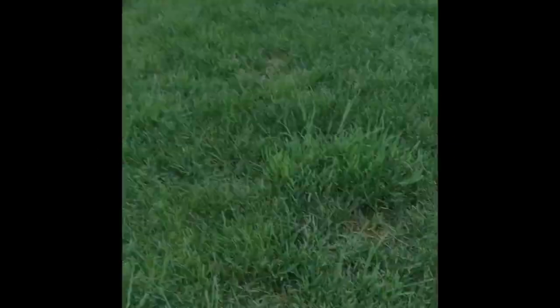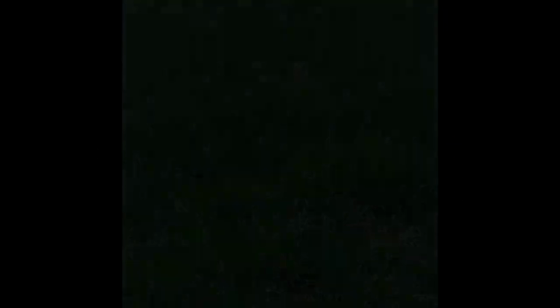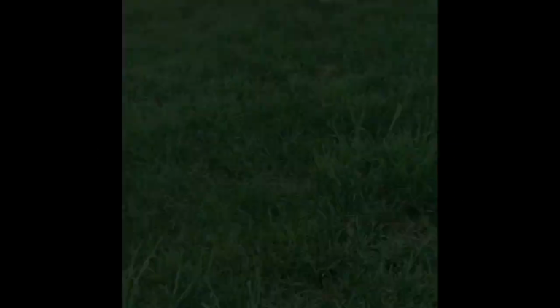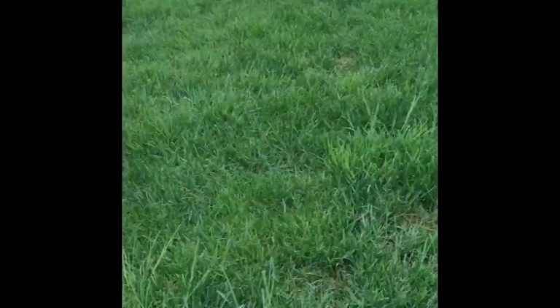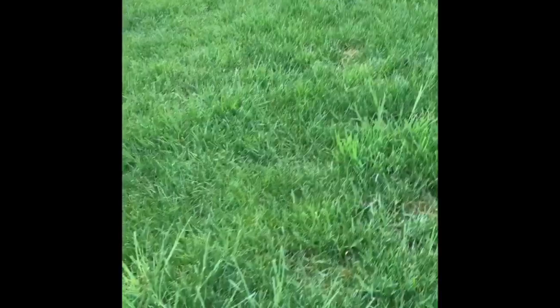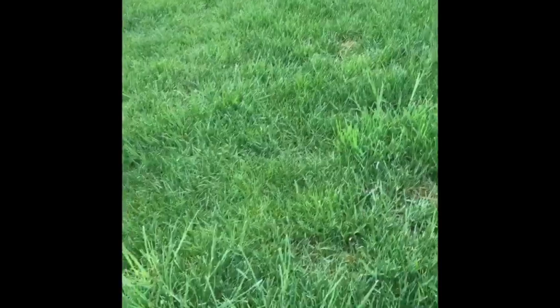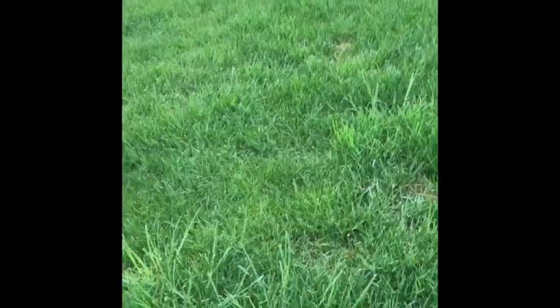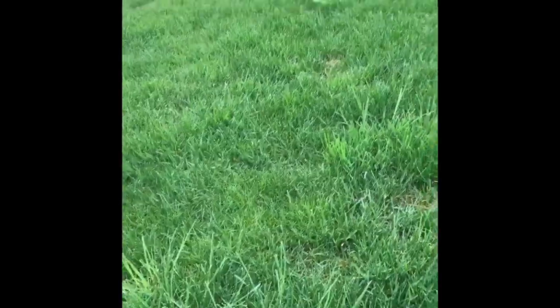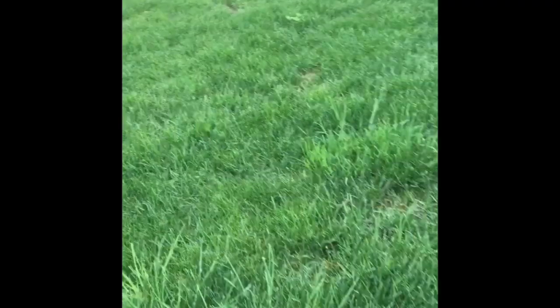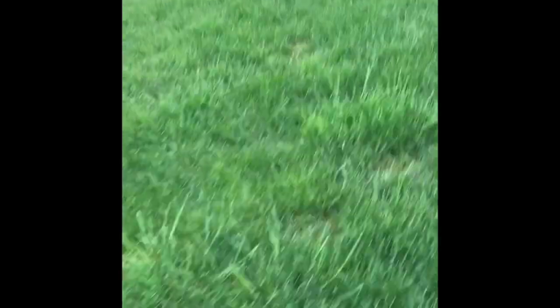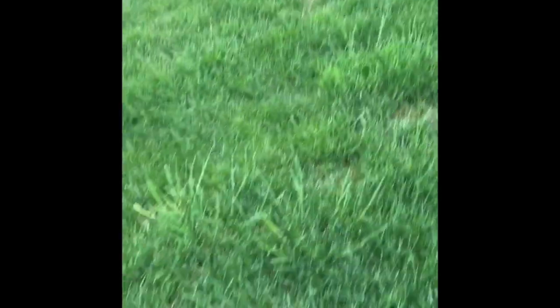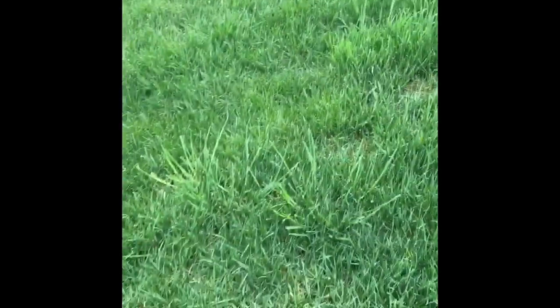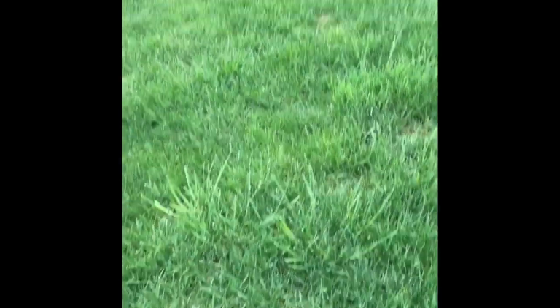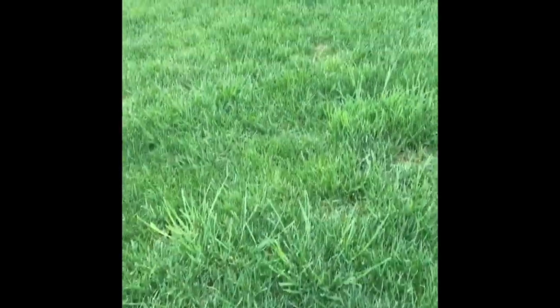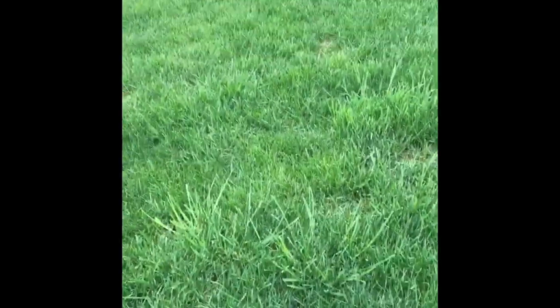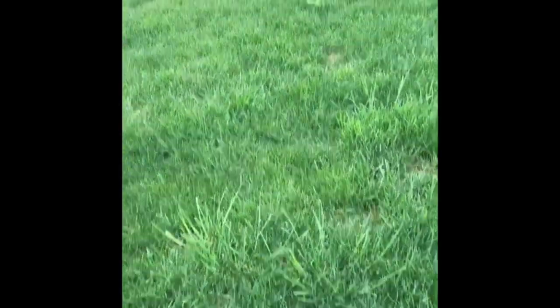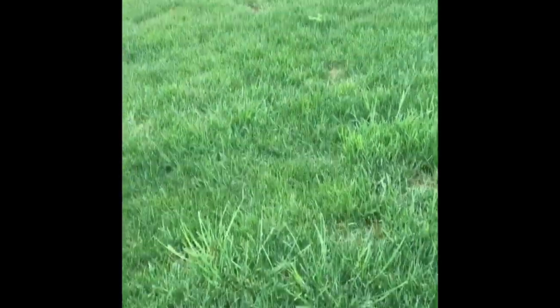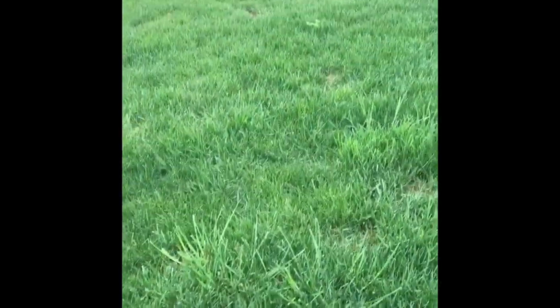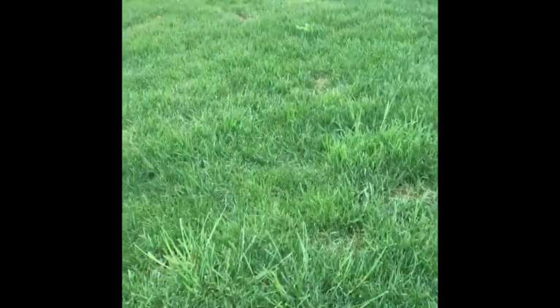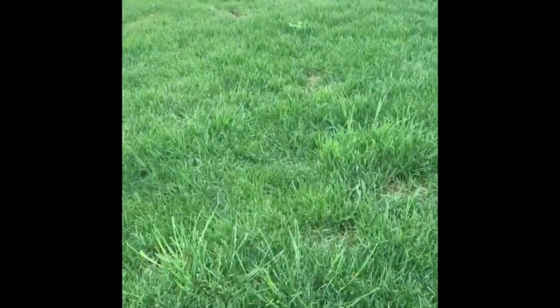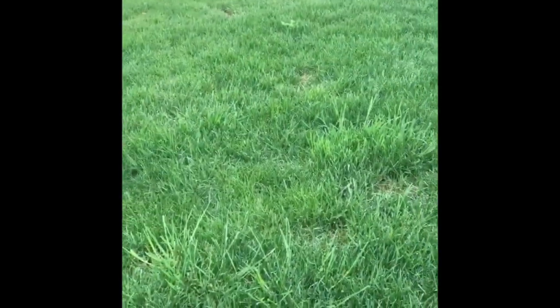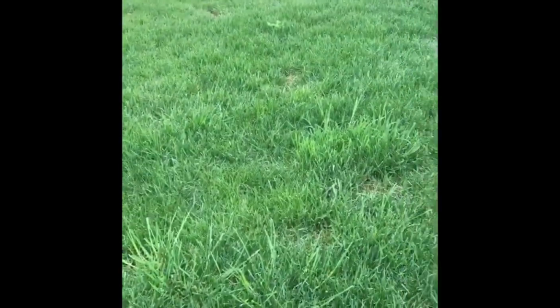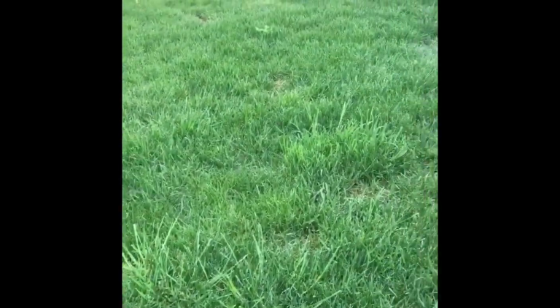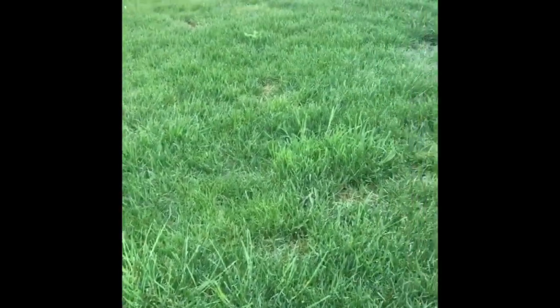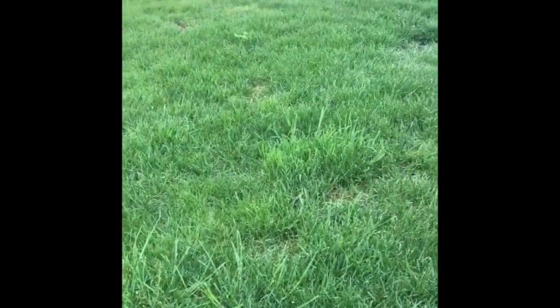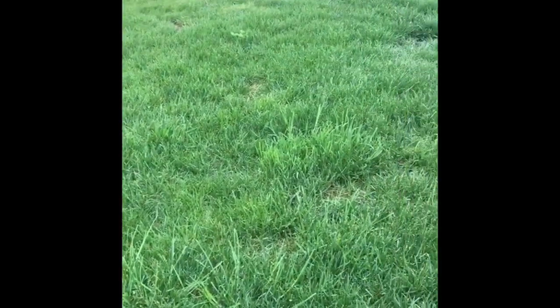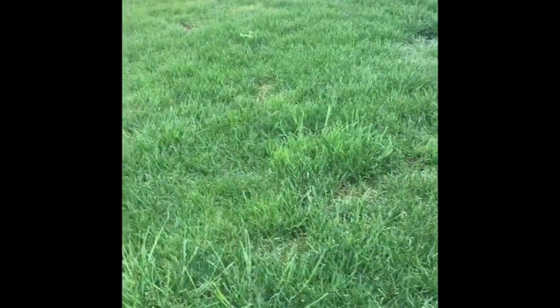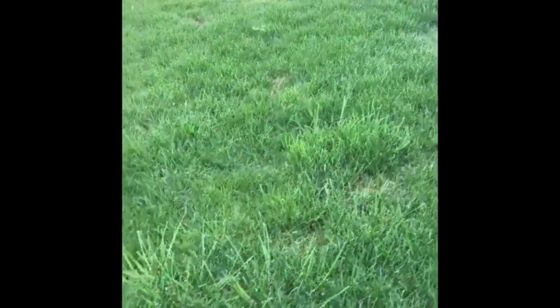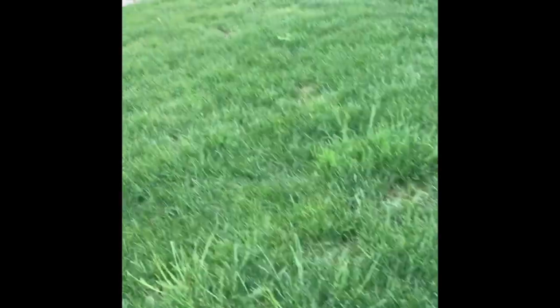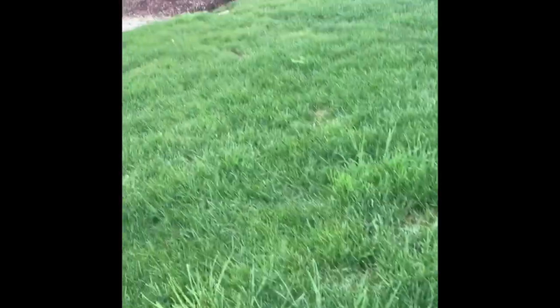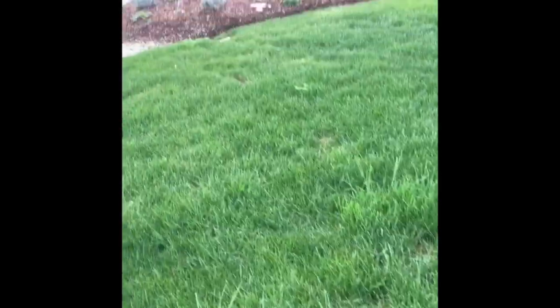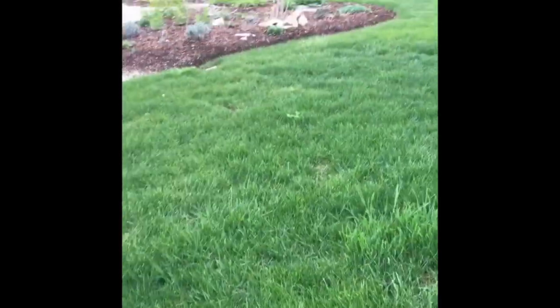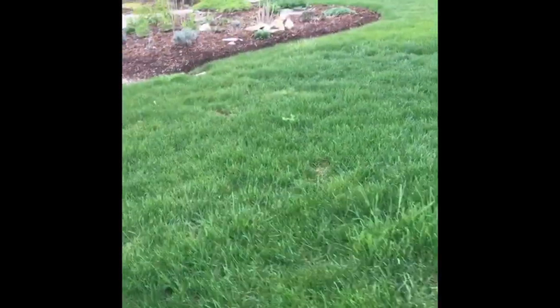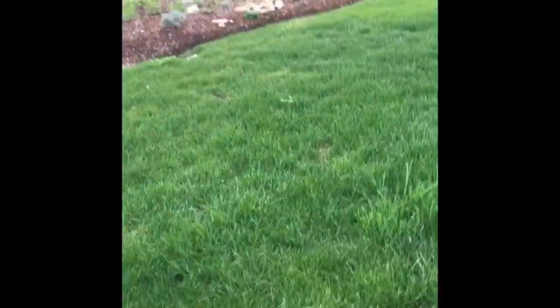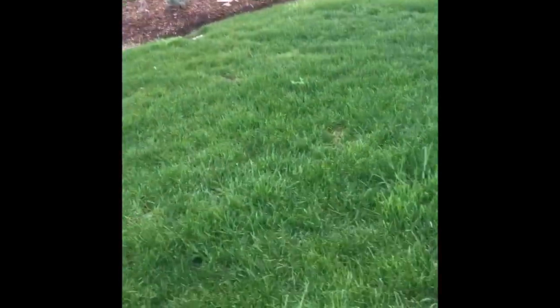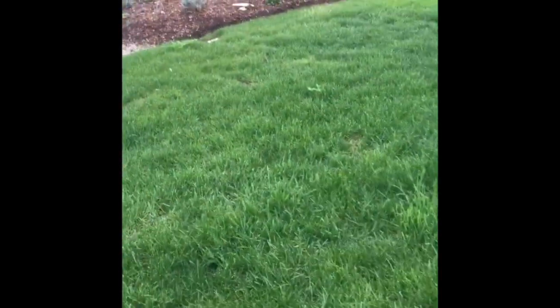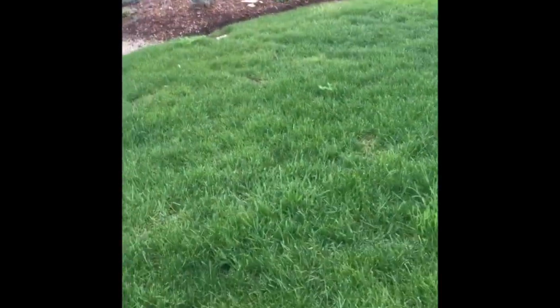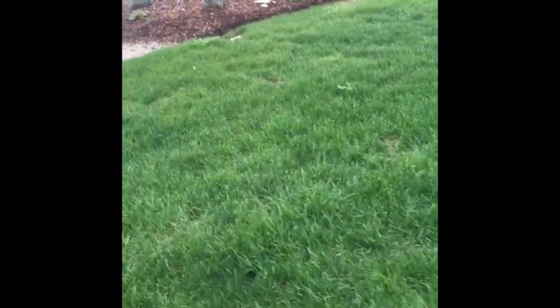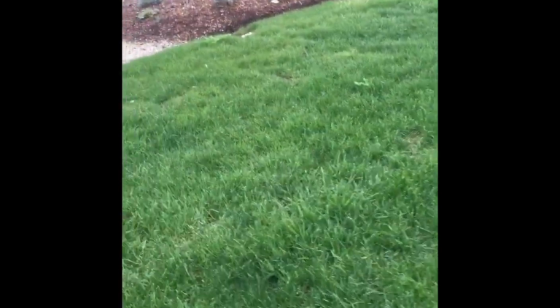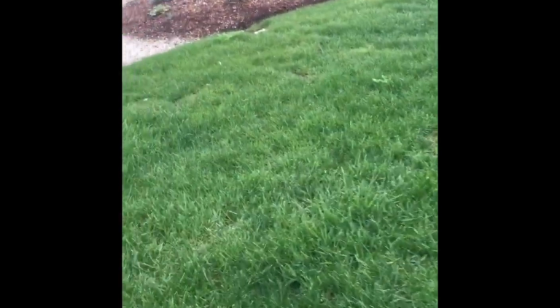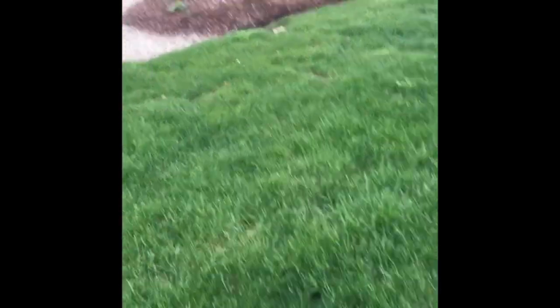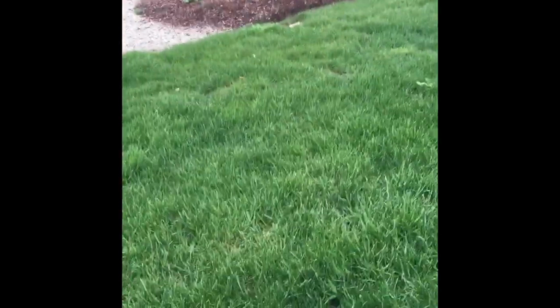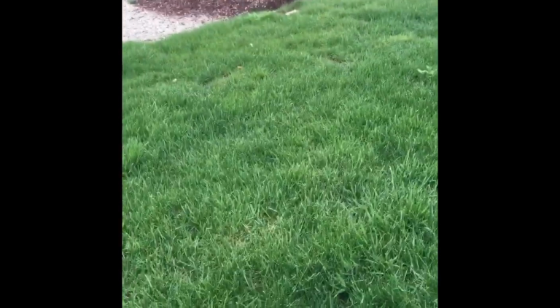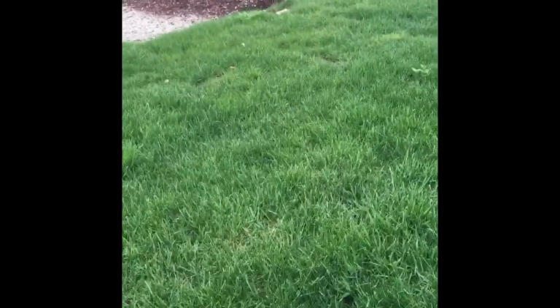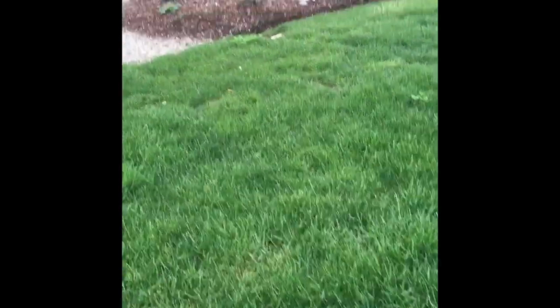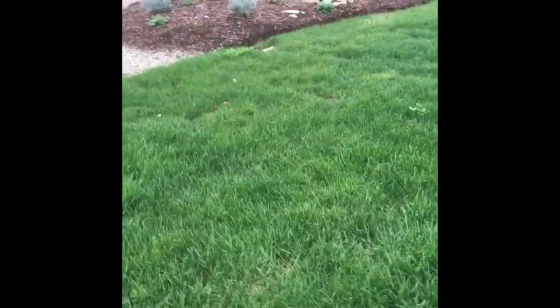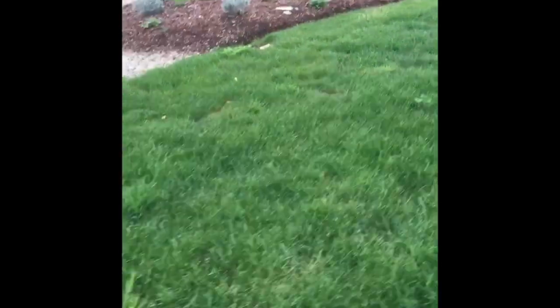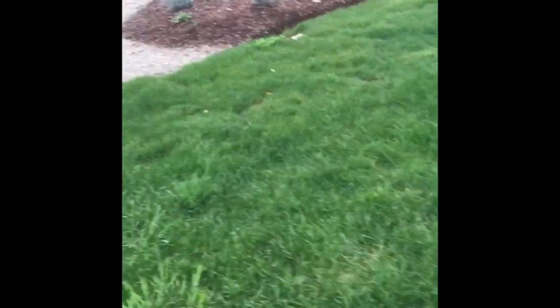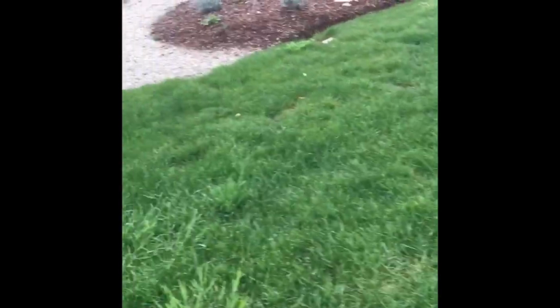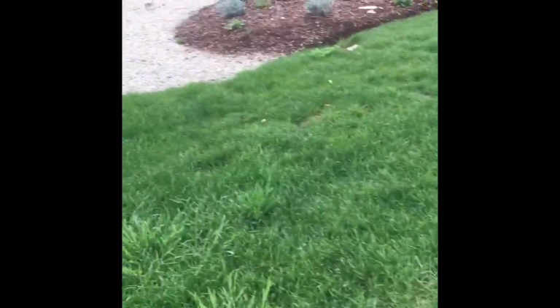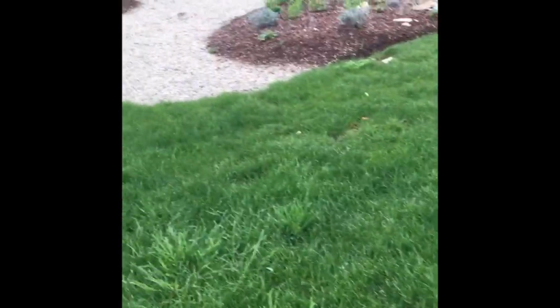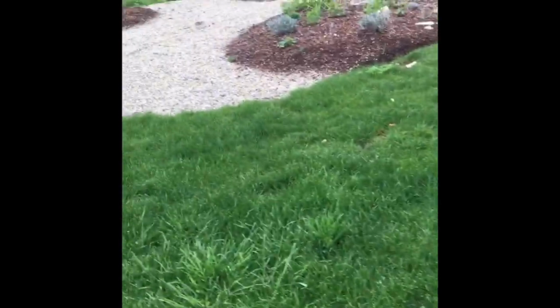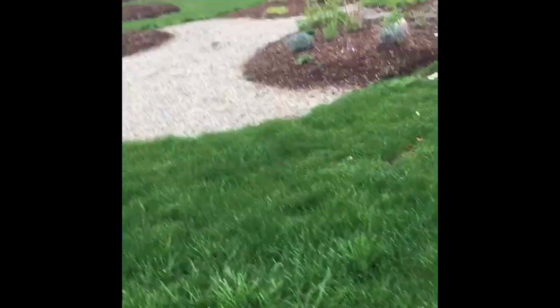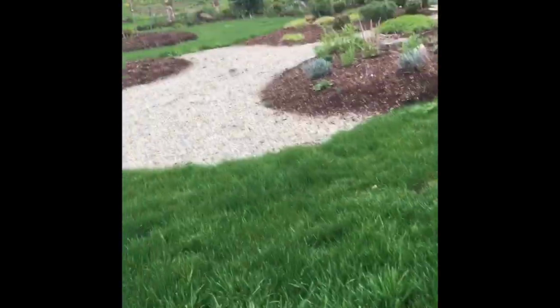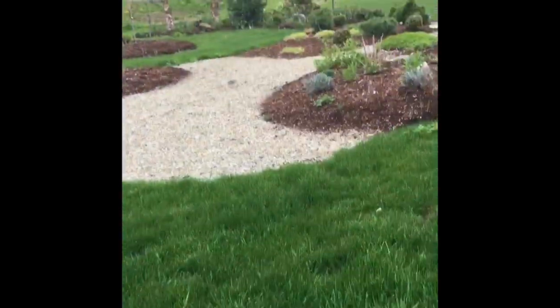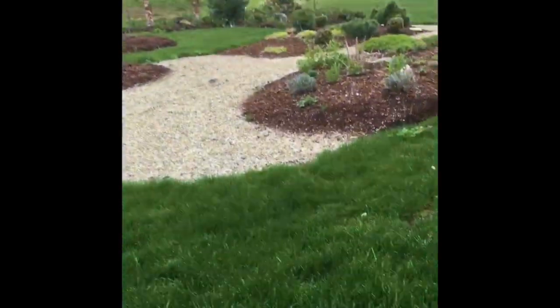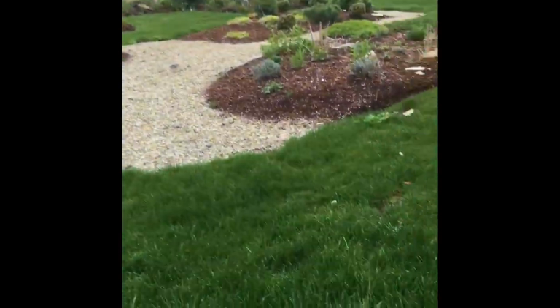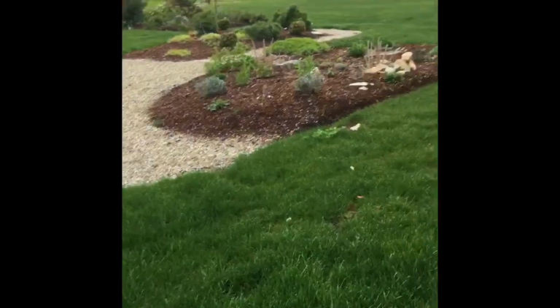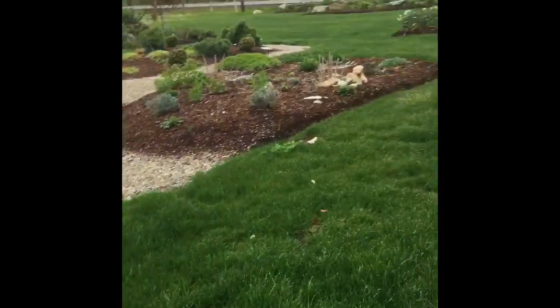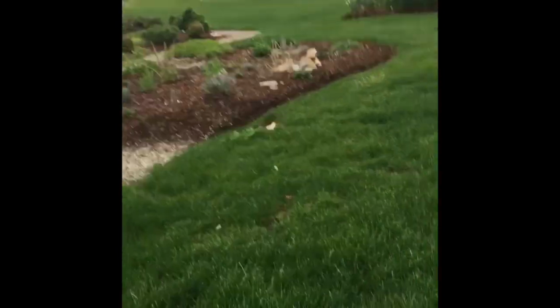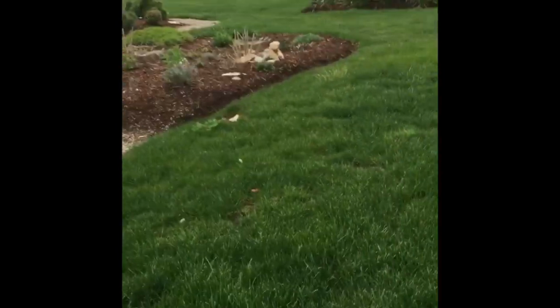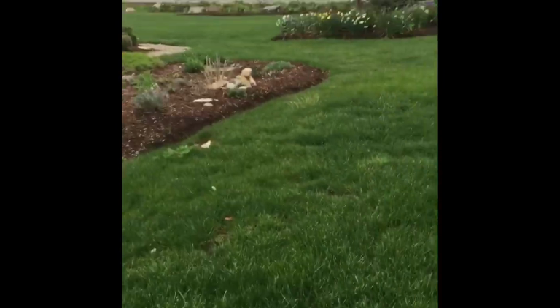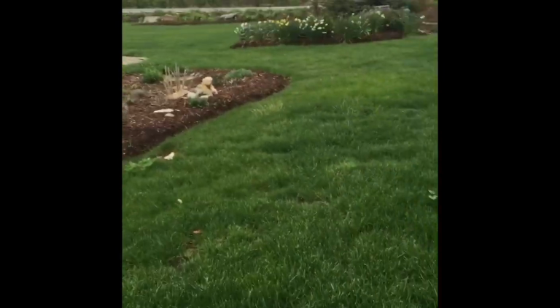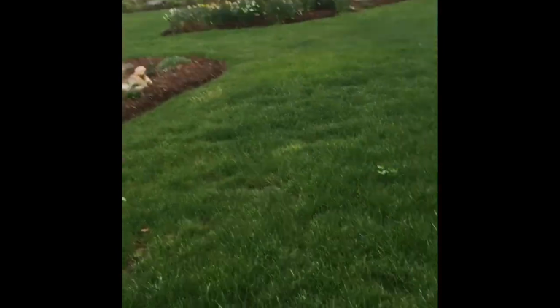So we're getting calls. People say, 'Hey, there's crabgrass in my yard.' It's too early for crabgrass. It's too cold for crabgrass.